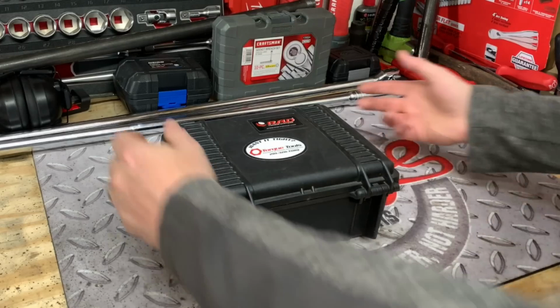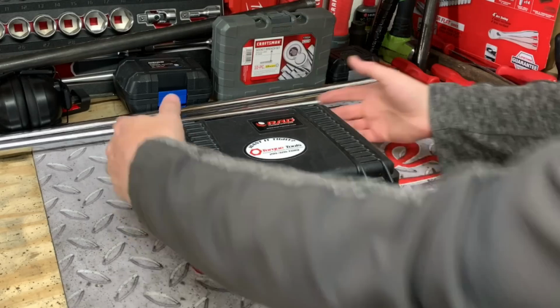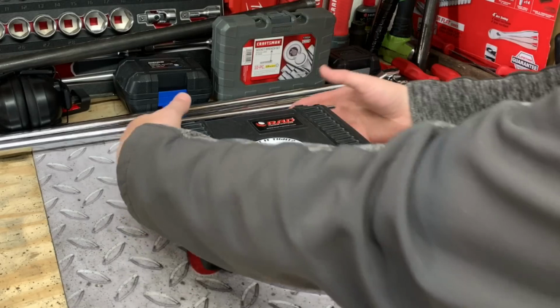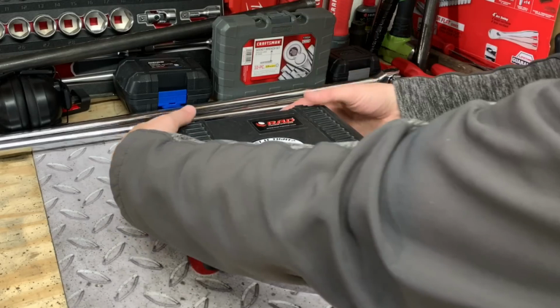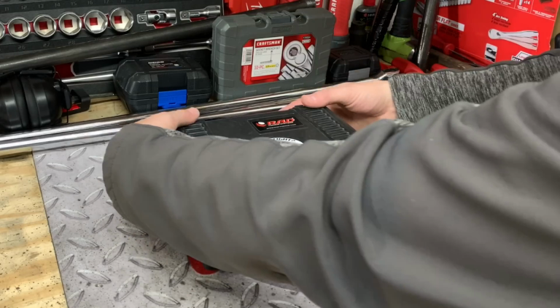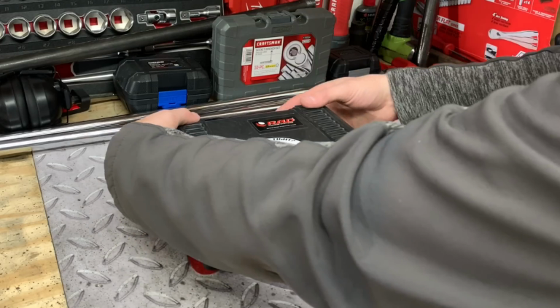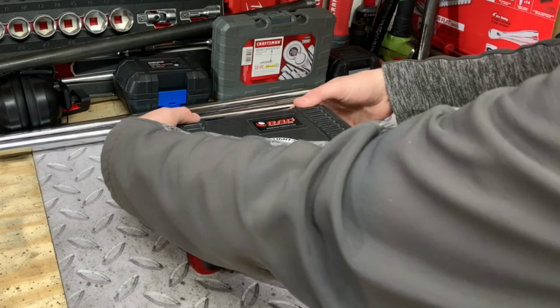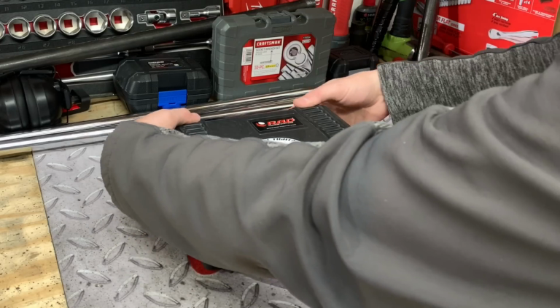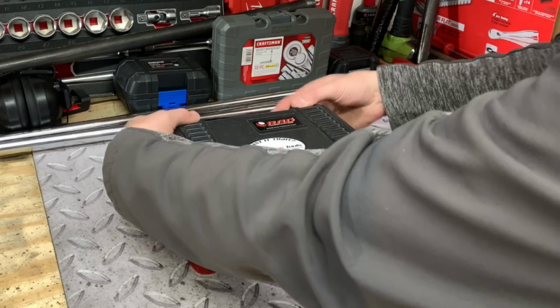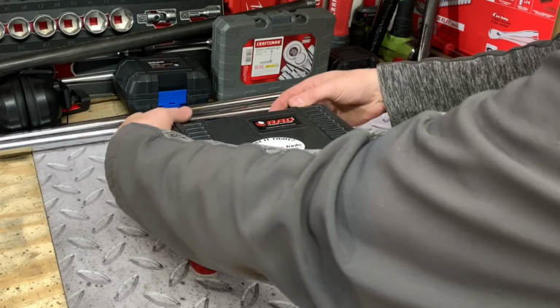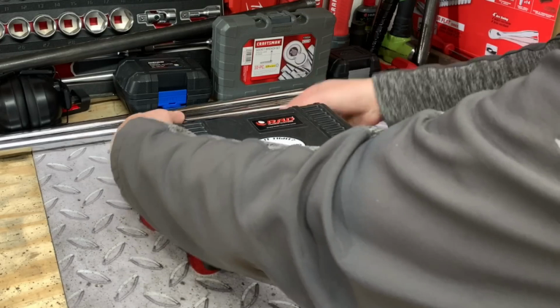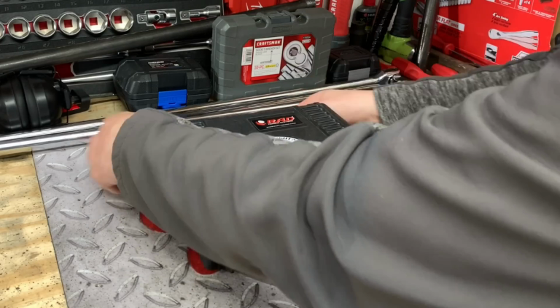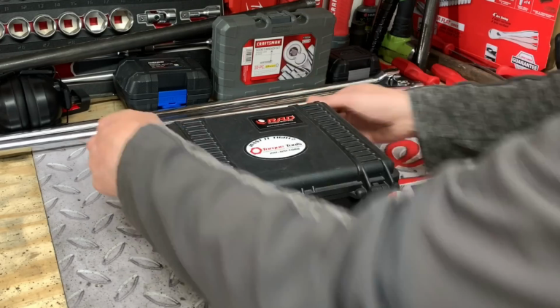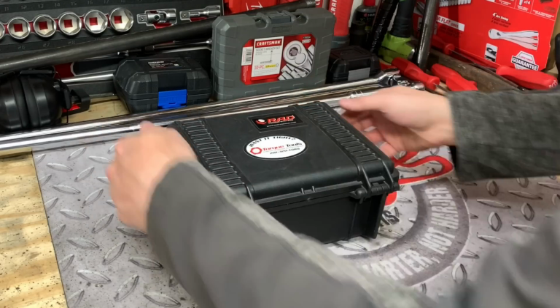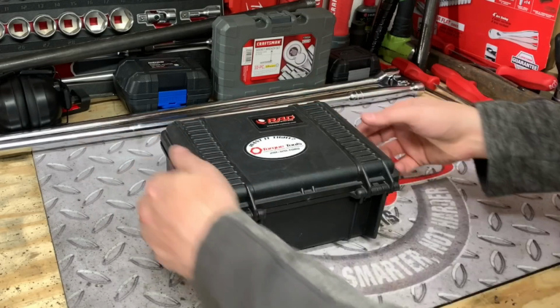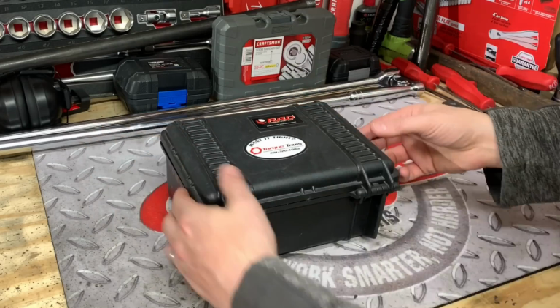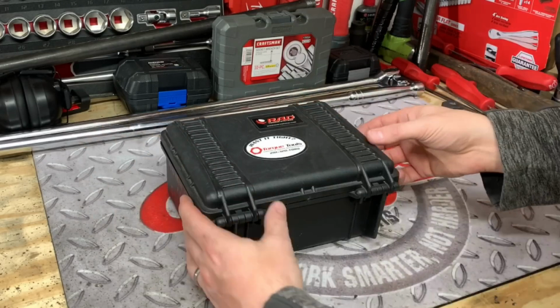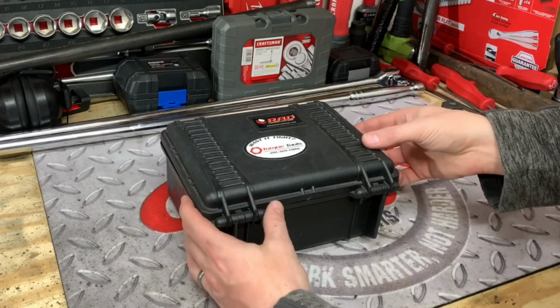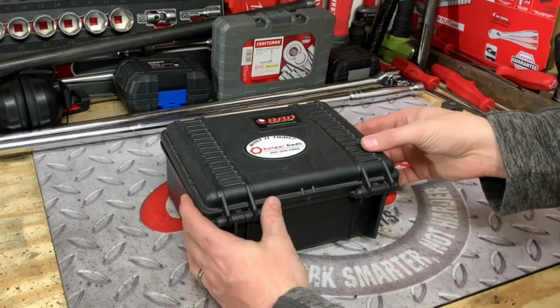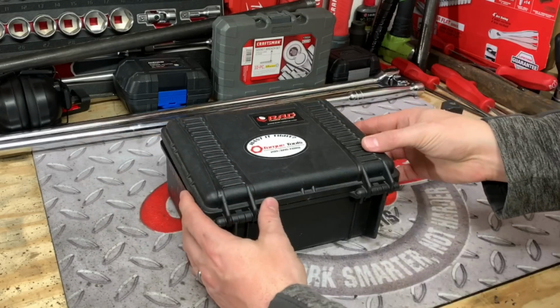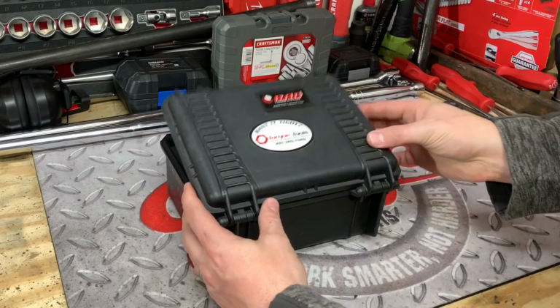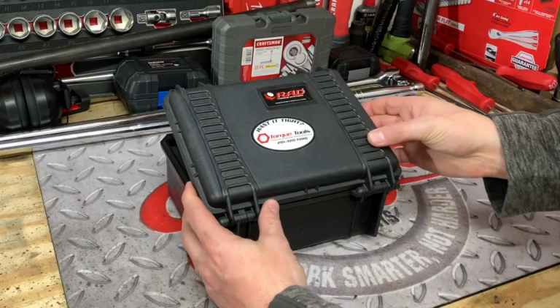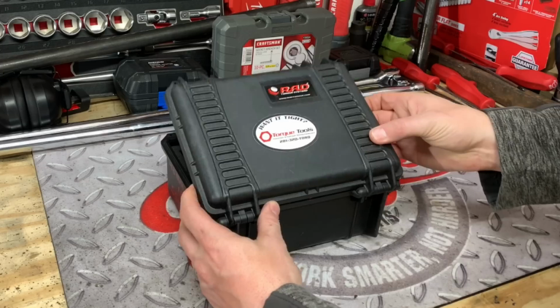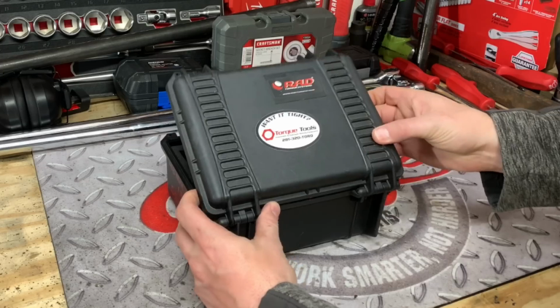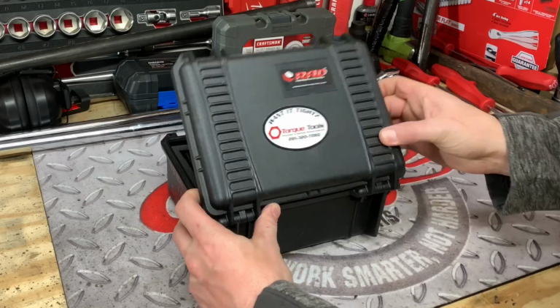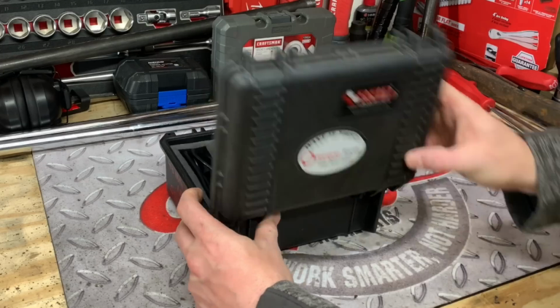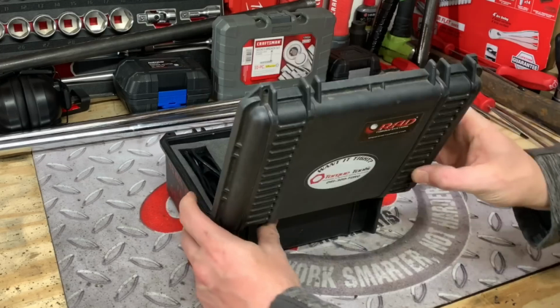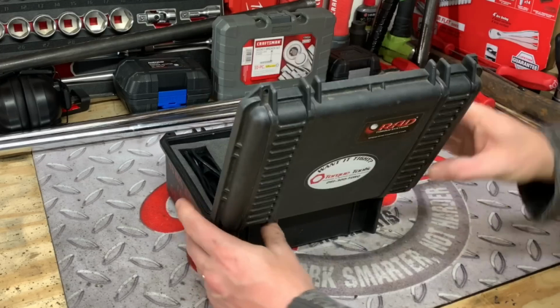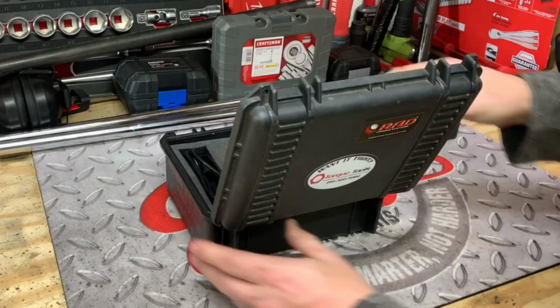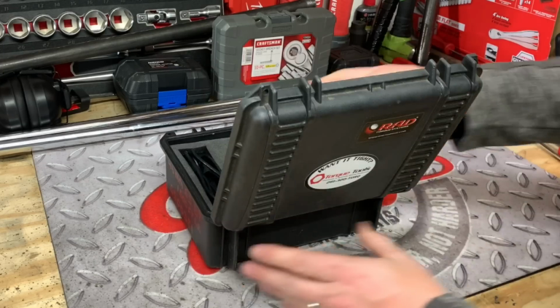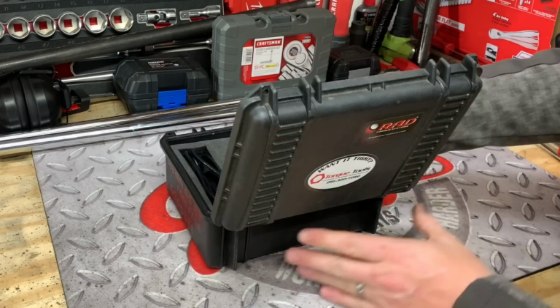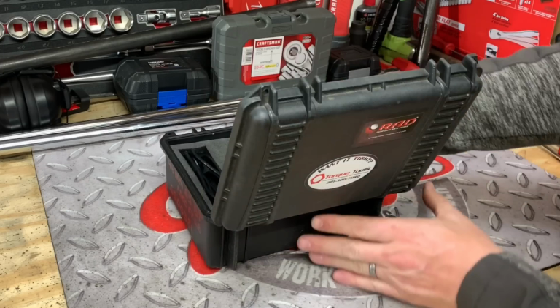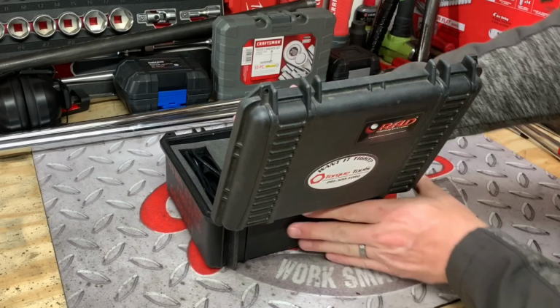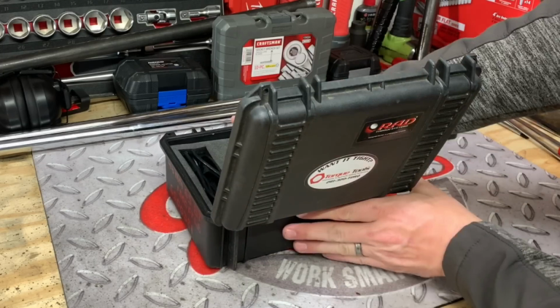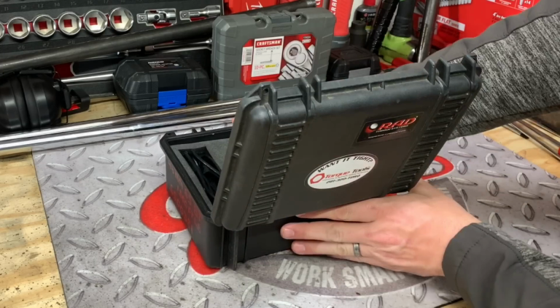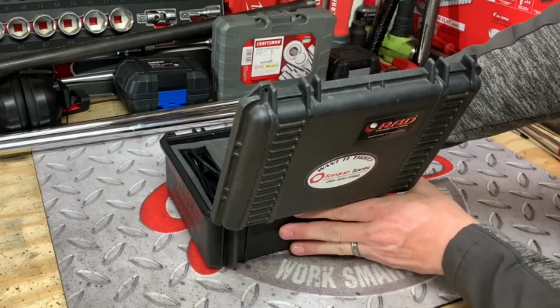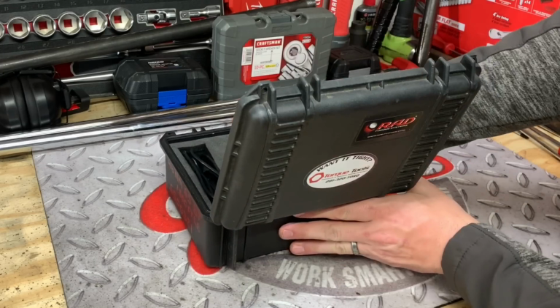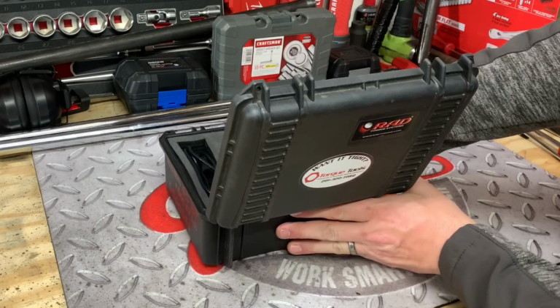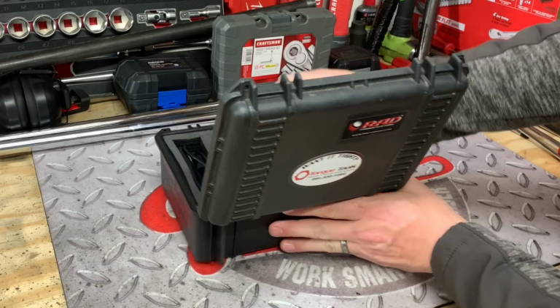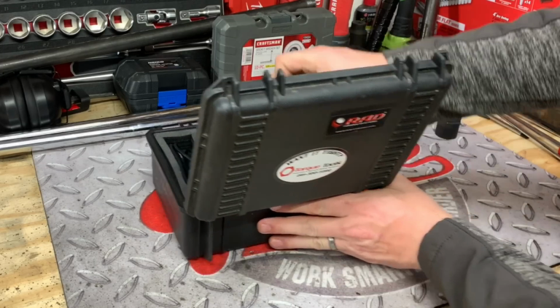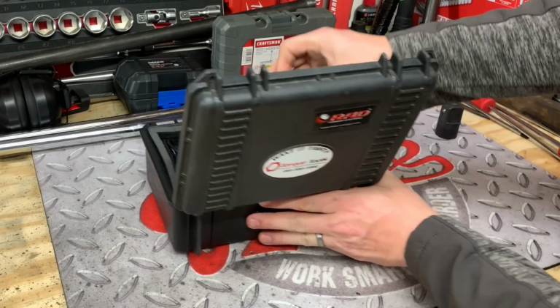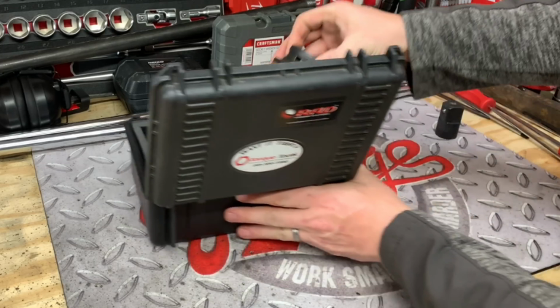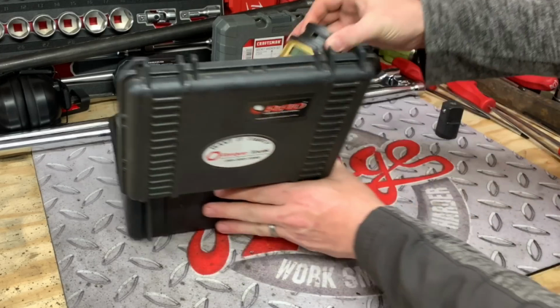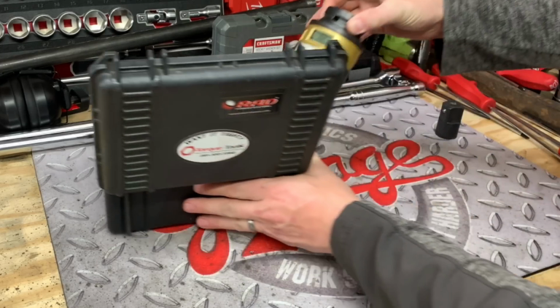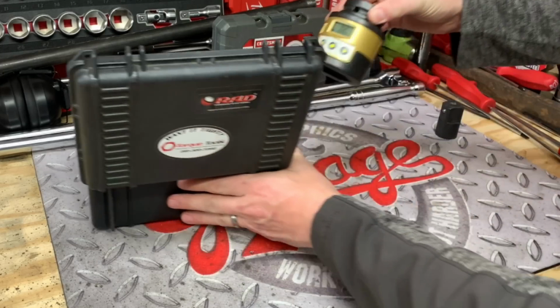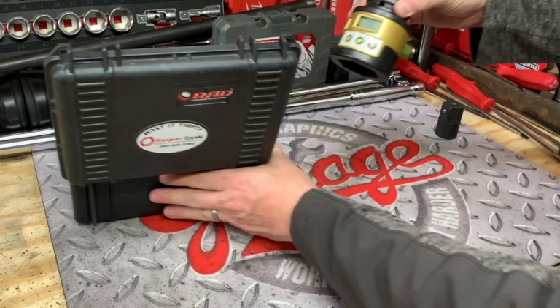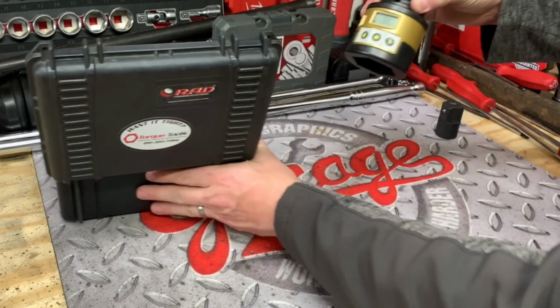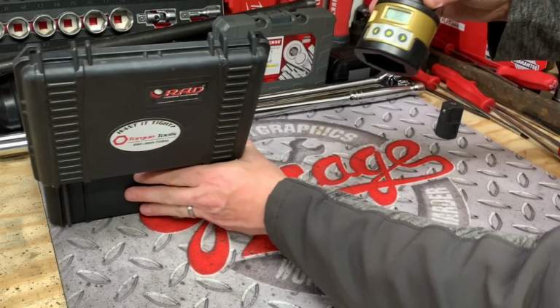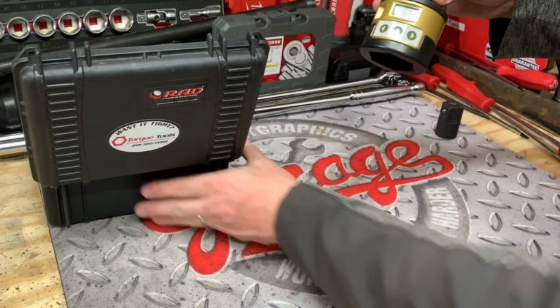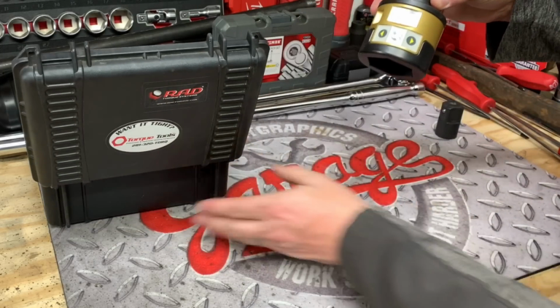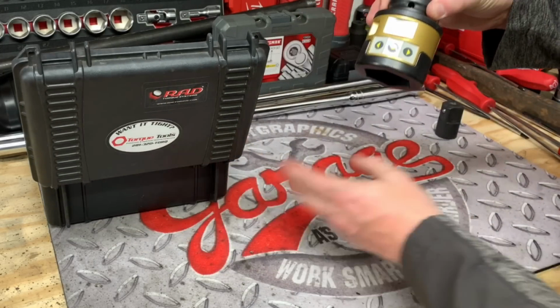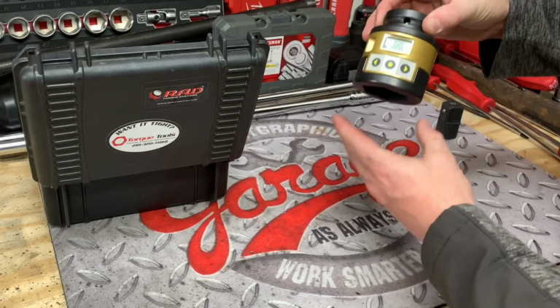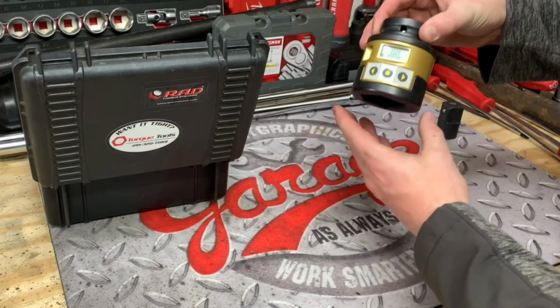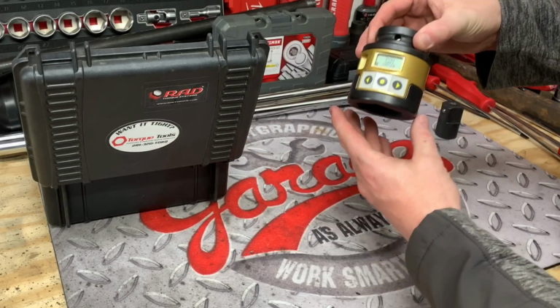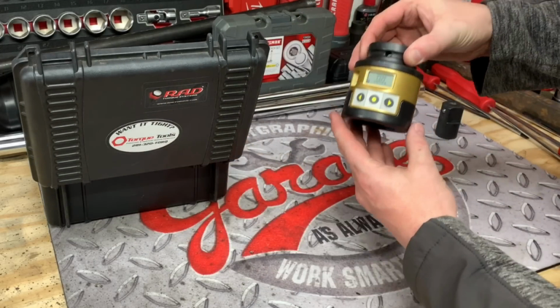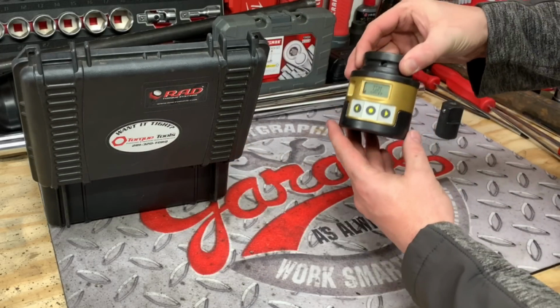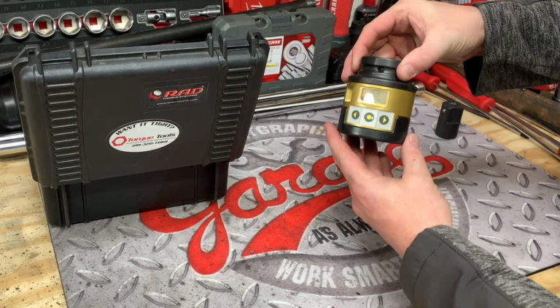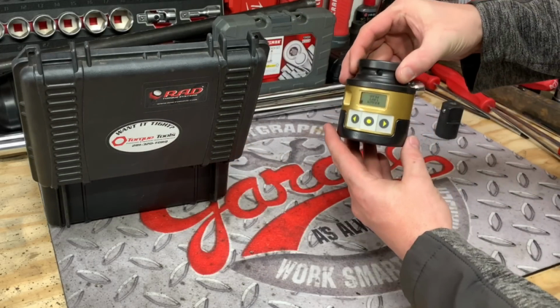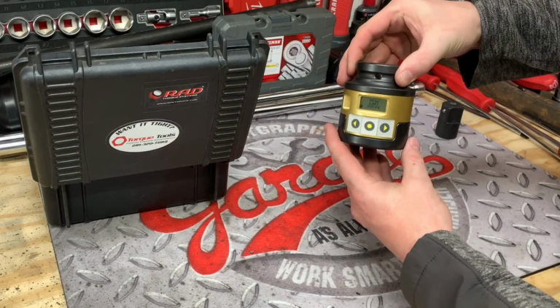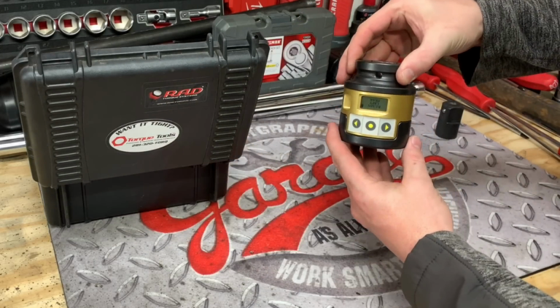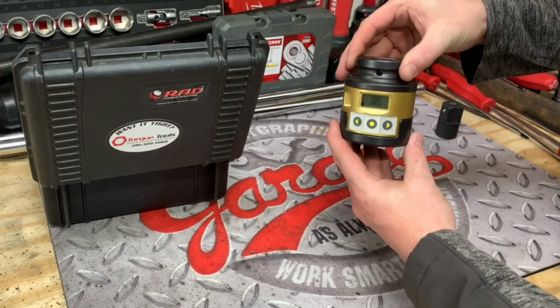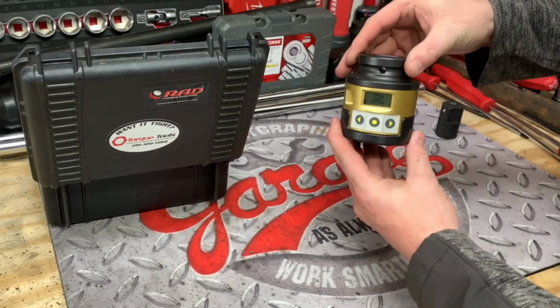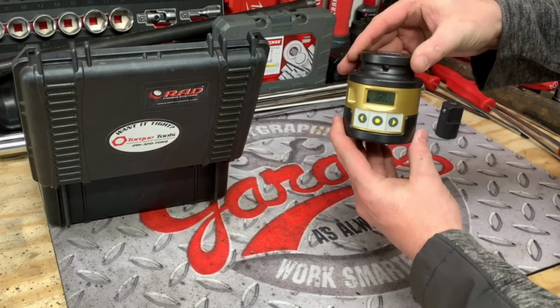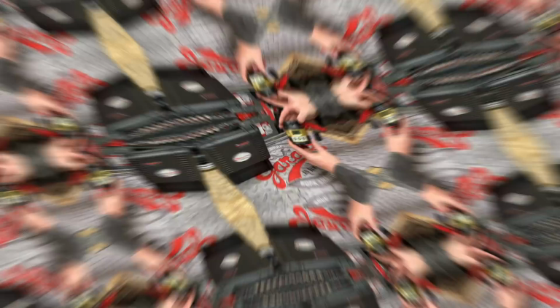Hey guys, what's up and welcome to my channel. My name is Chris and today we're going to be checking out the world's most expensive socket.